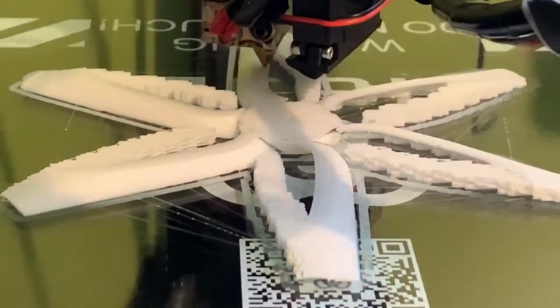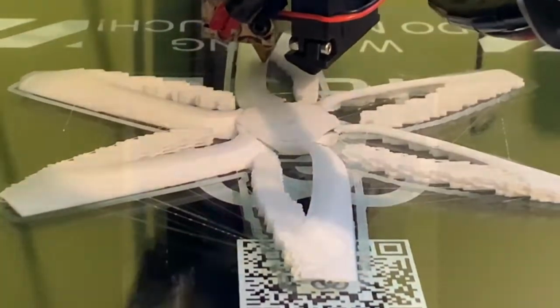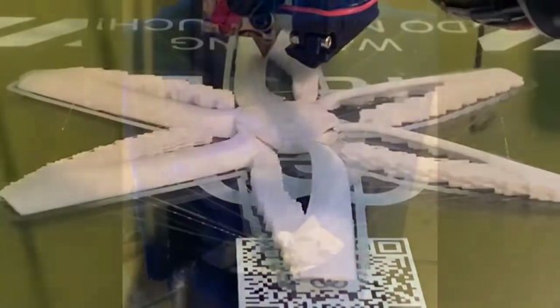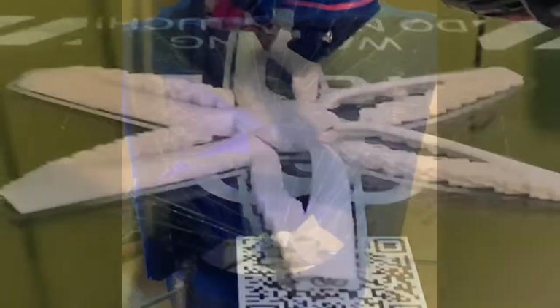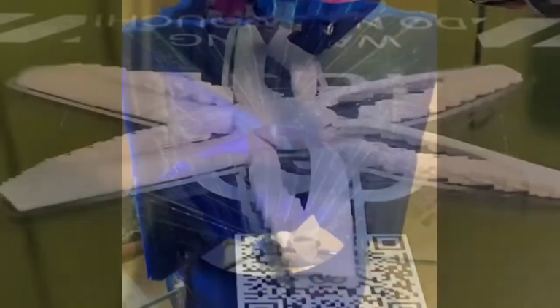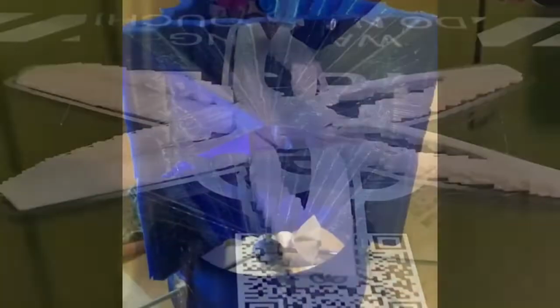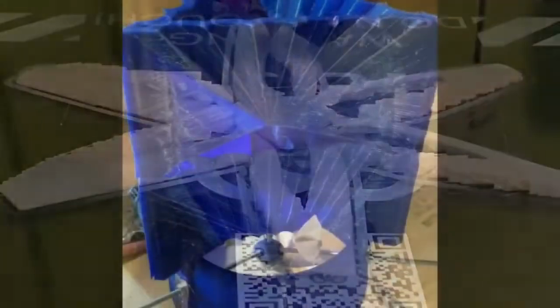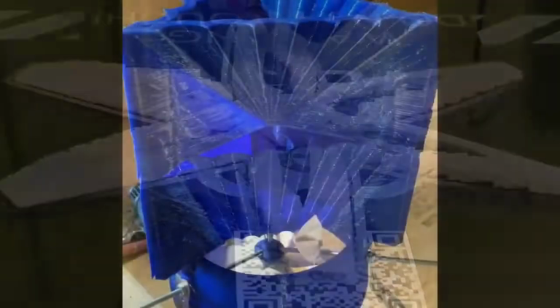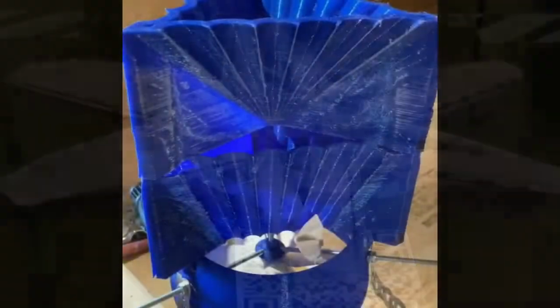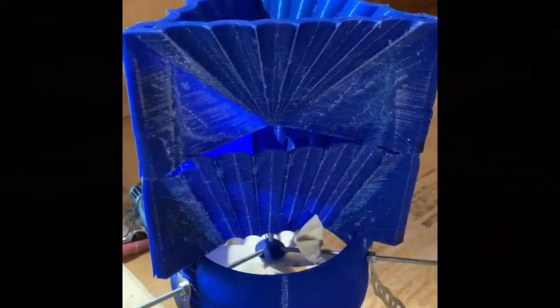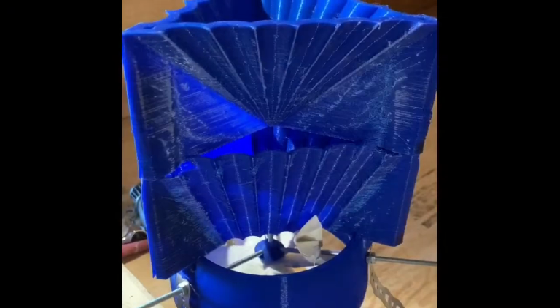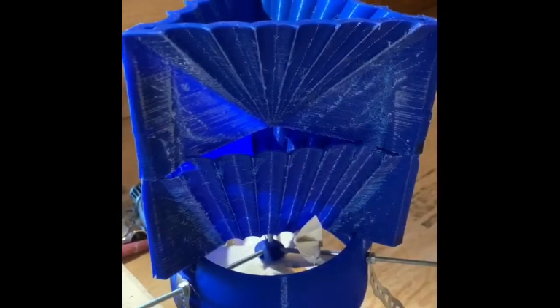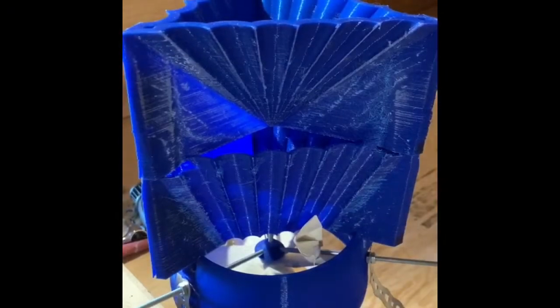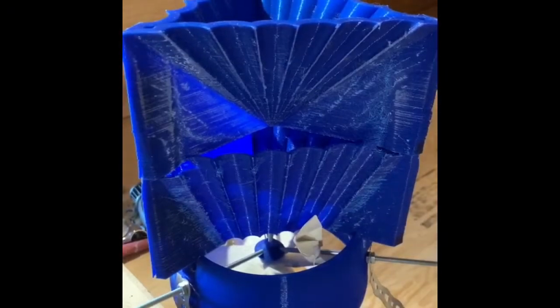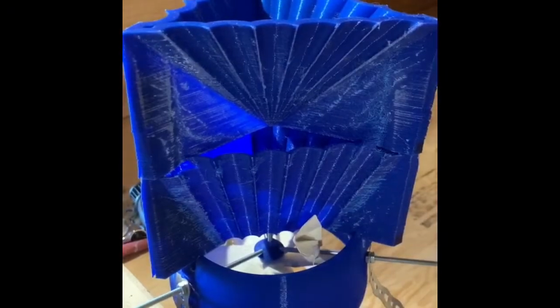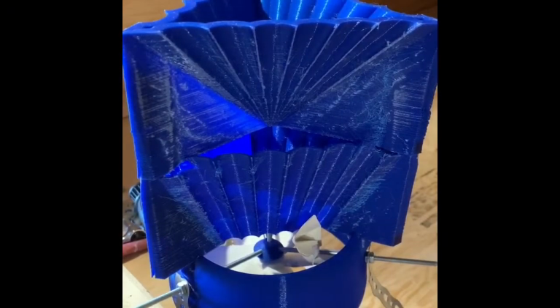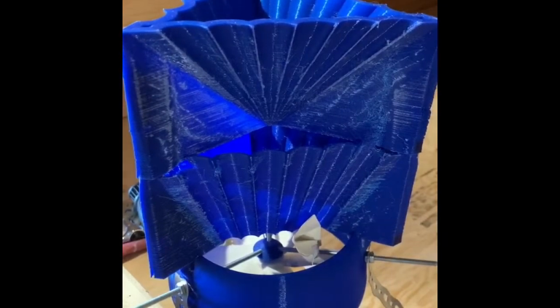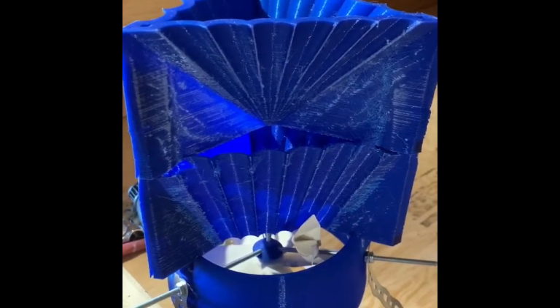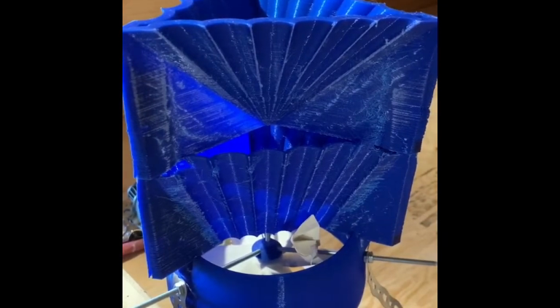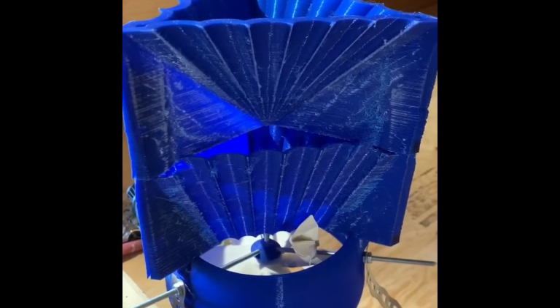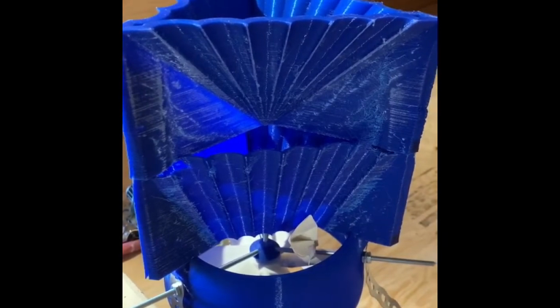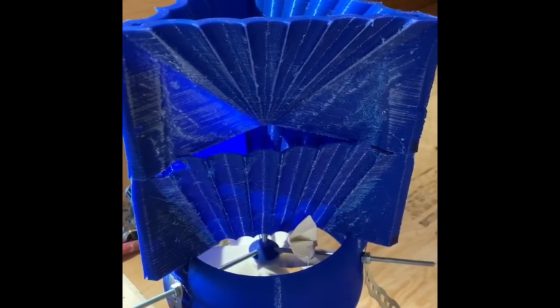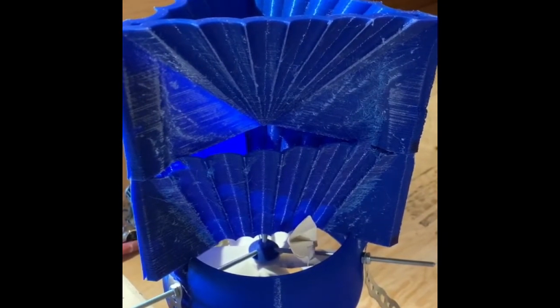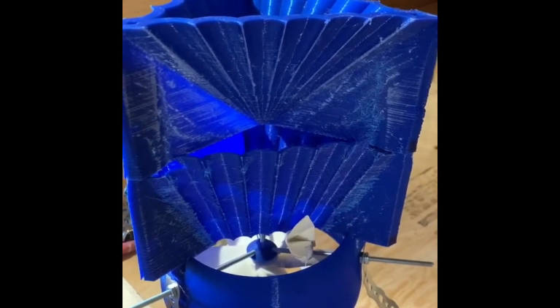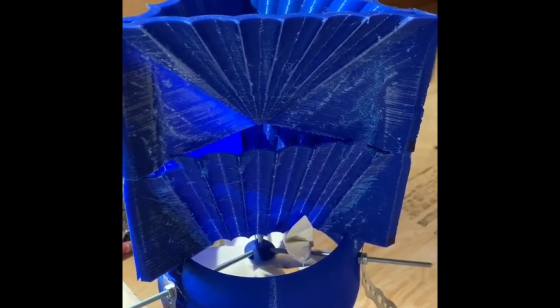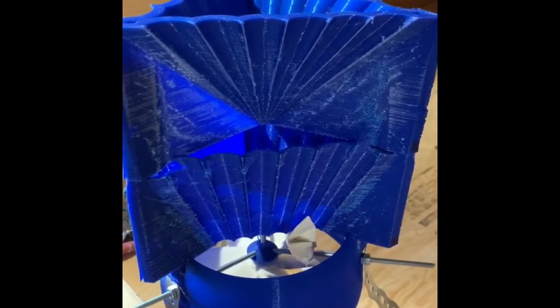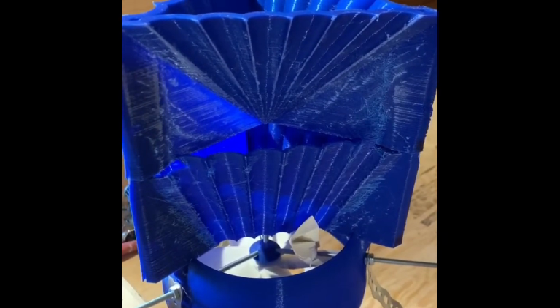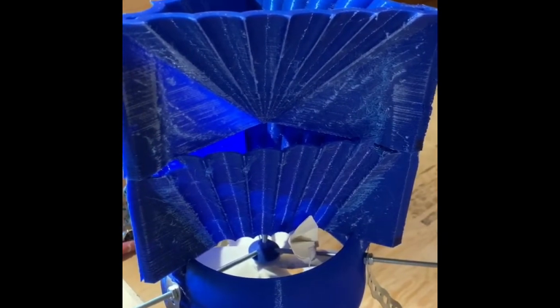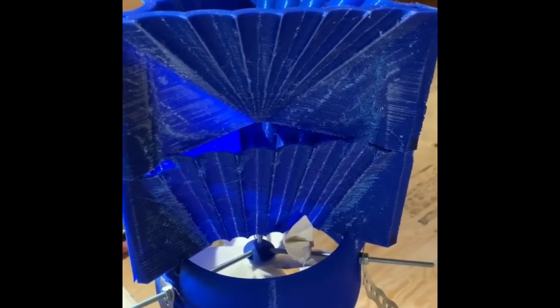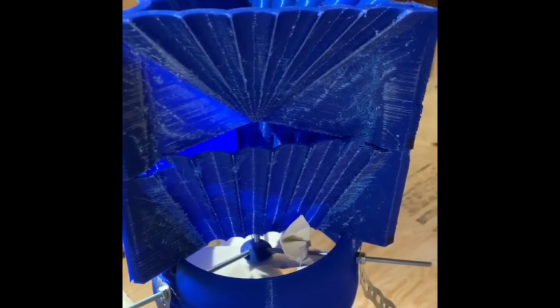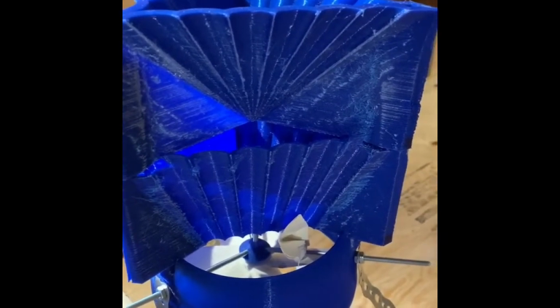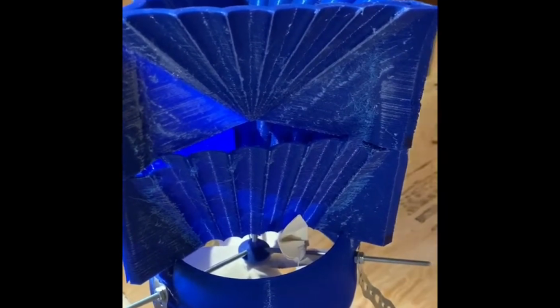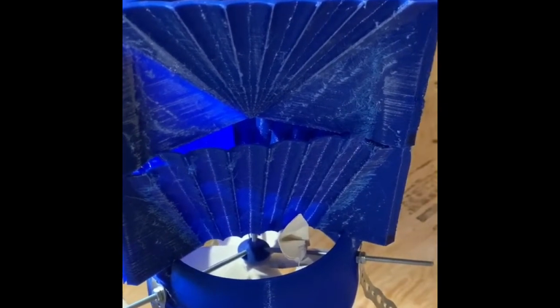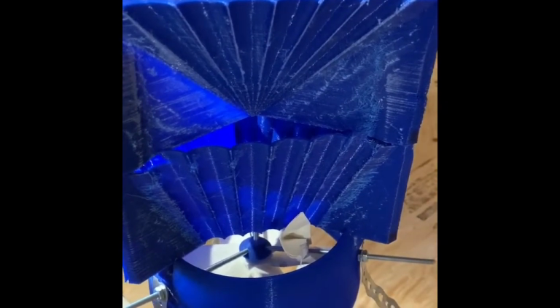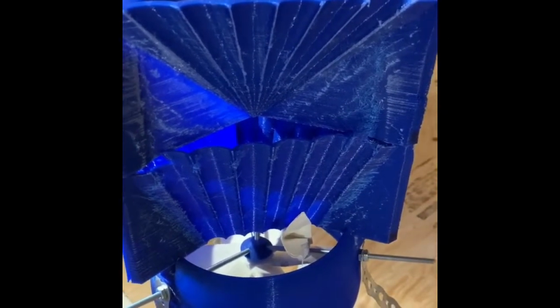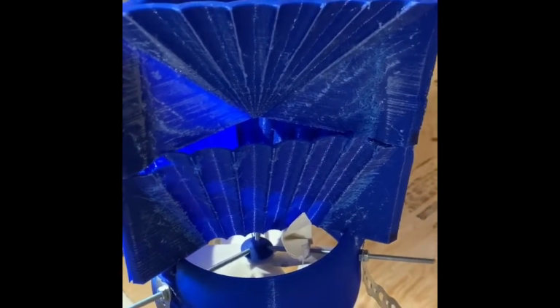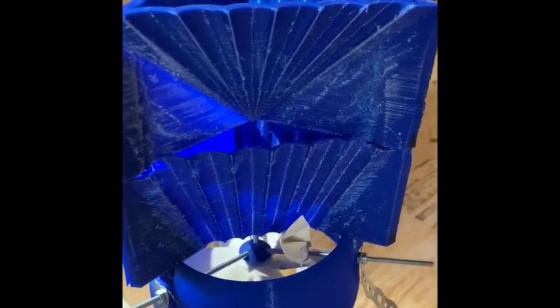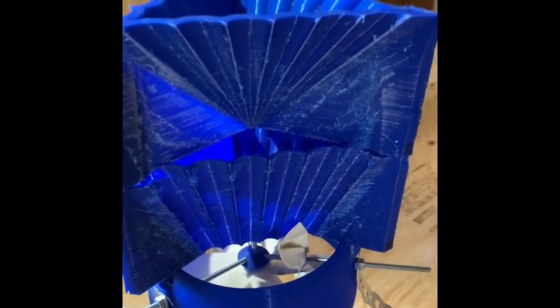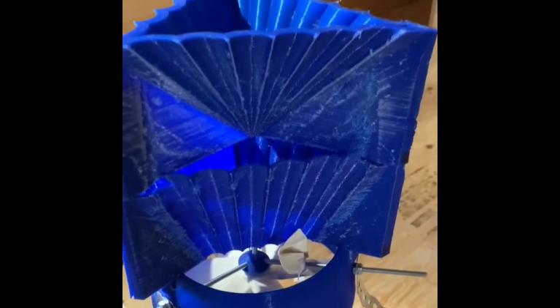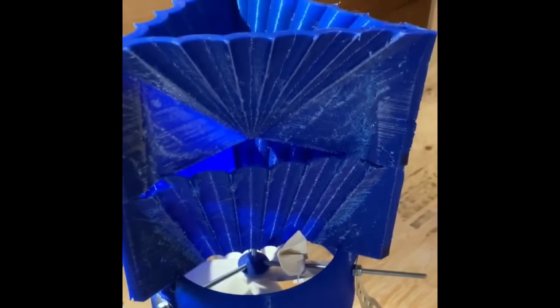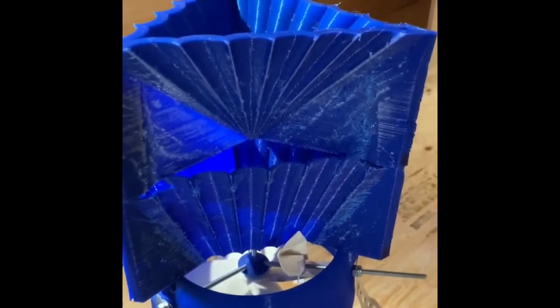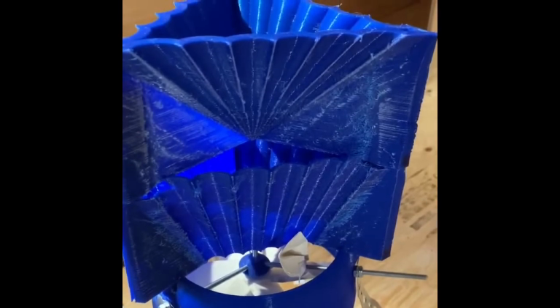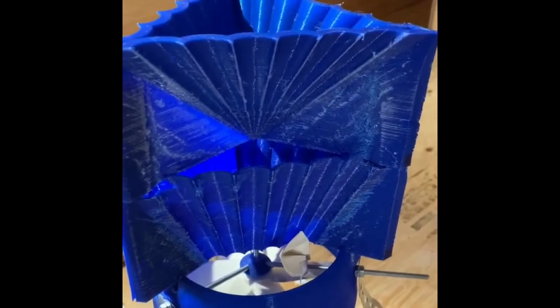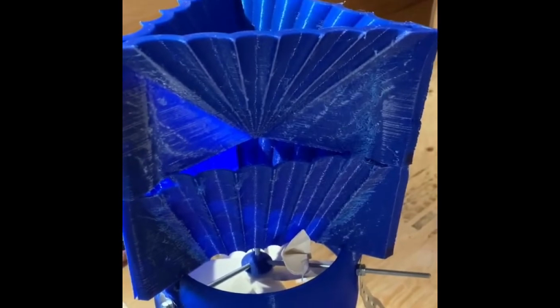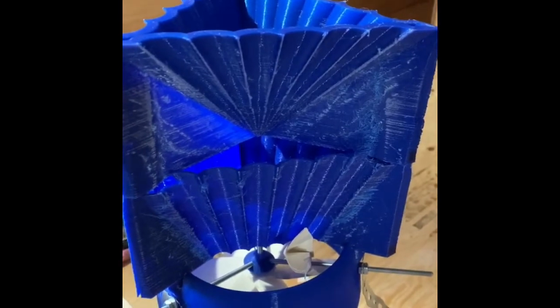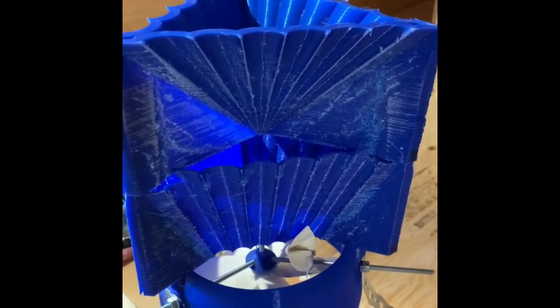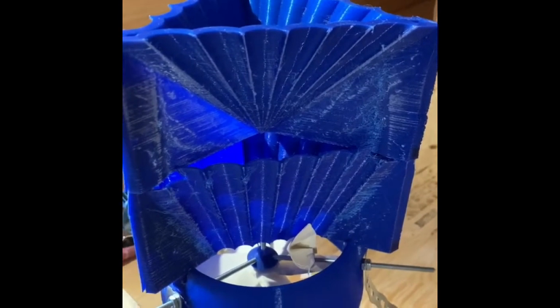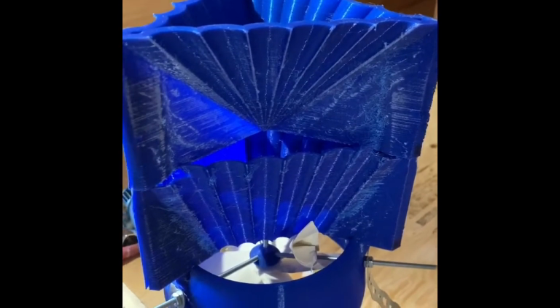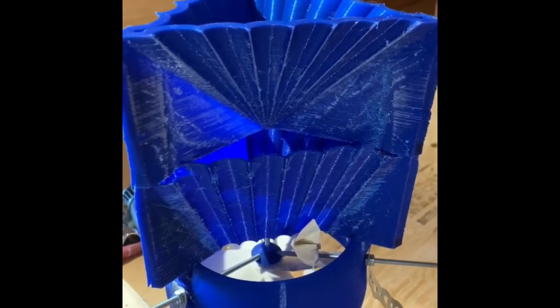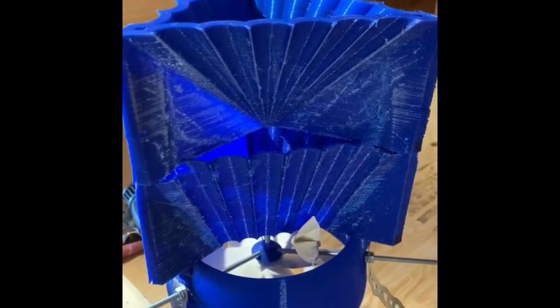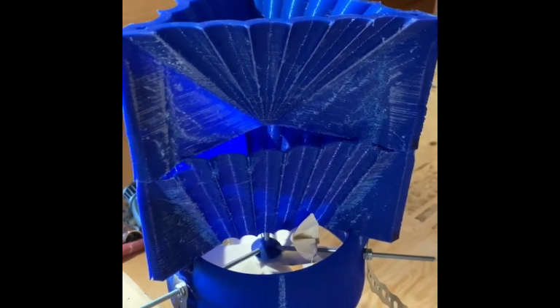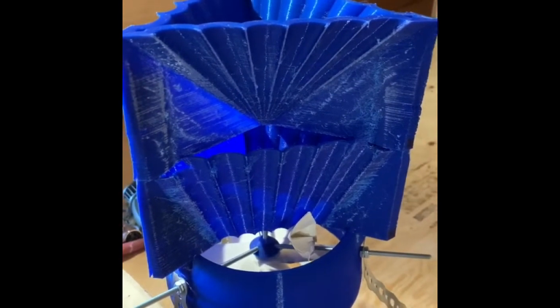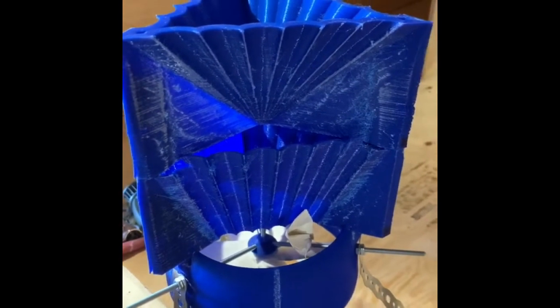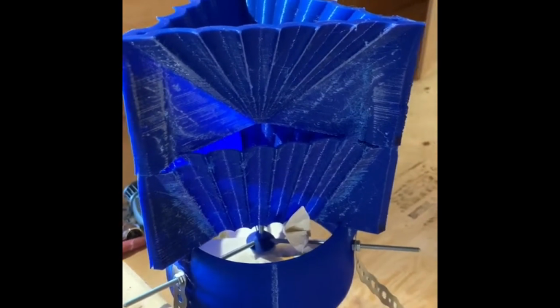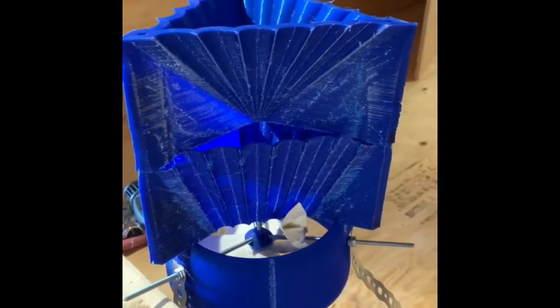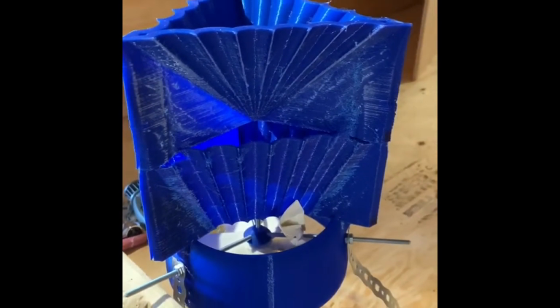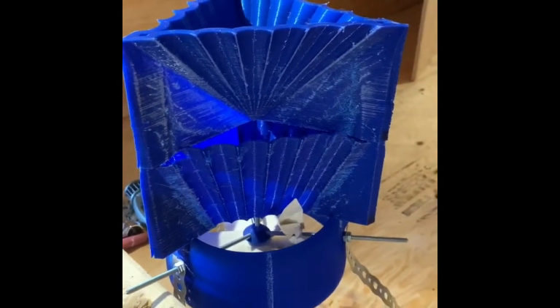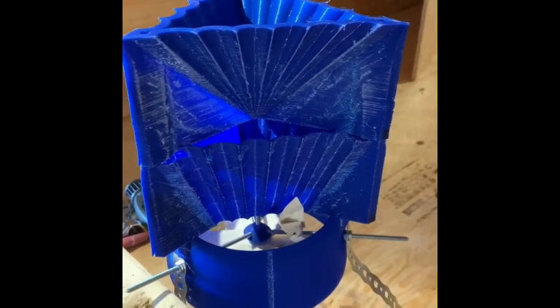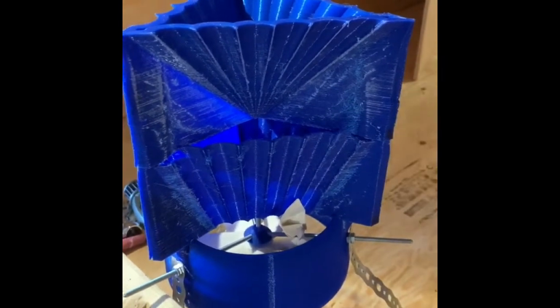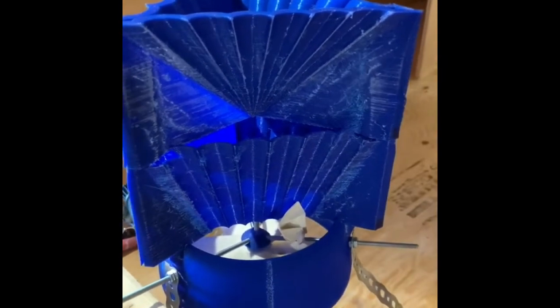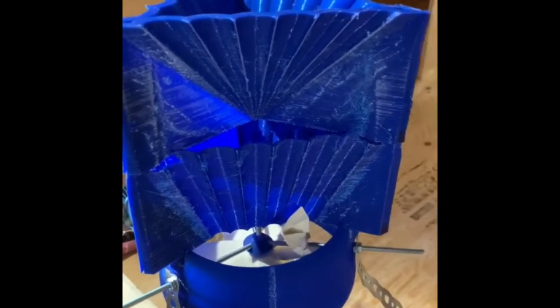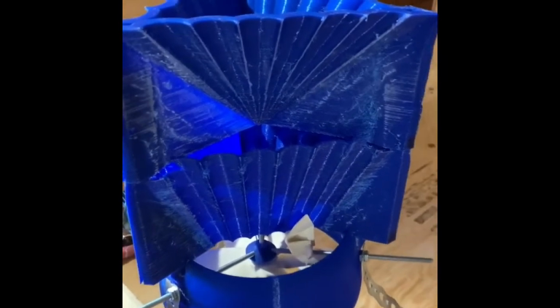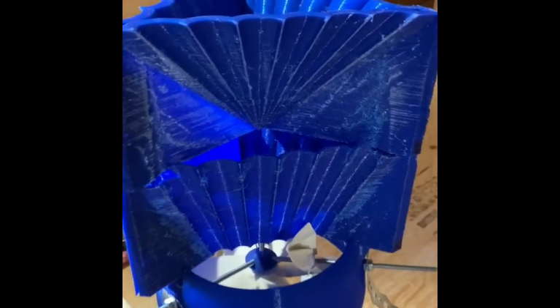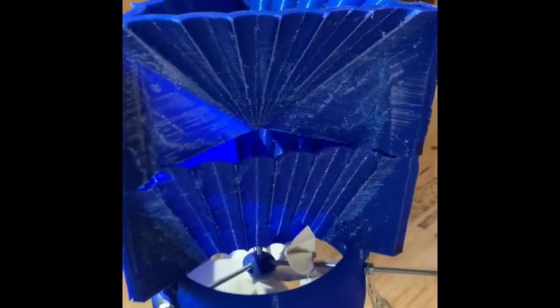Here's another 3D printed project — the final product.